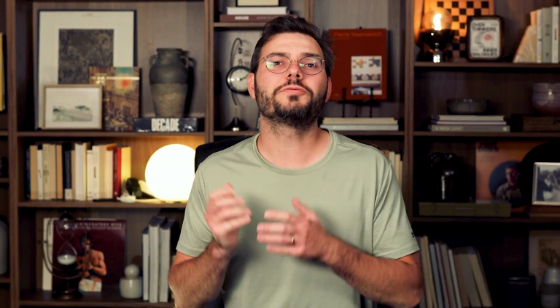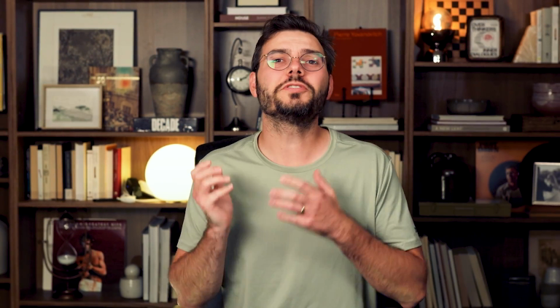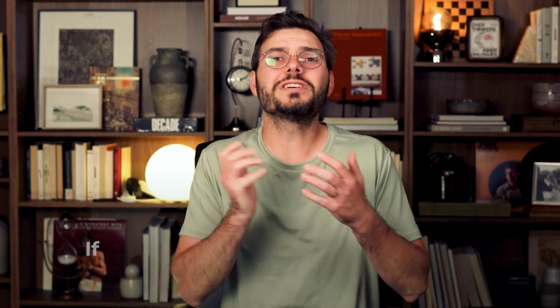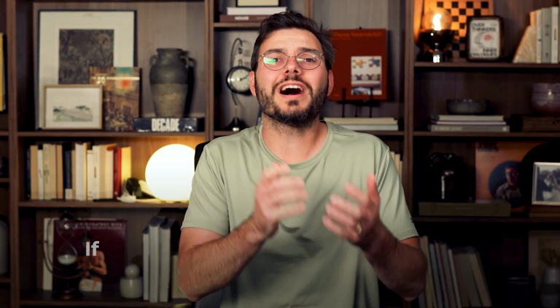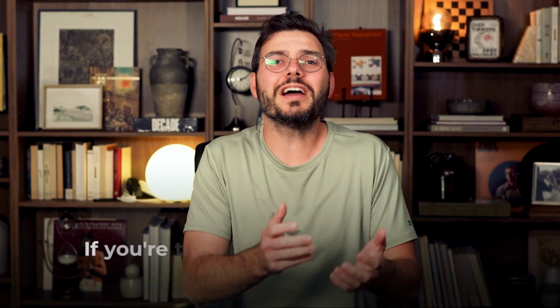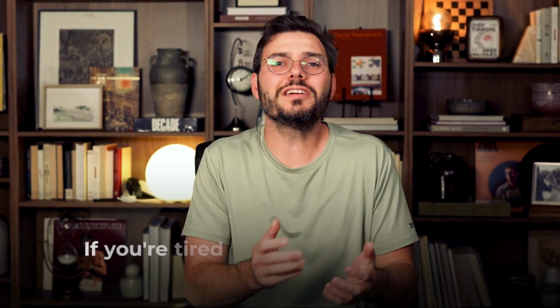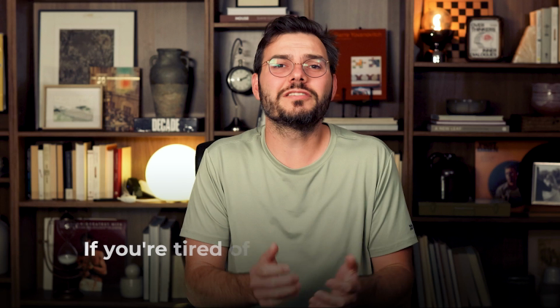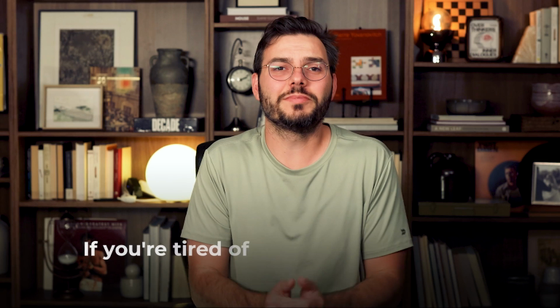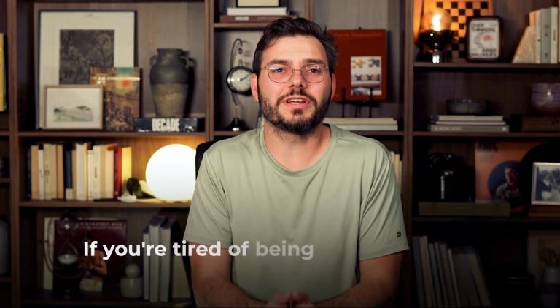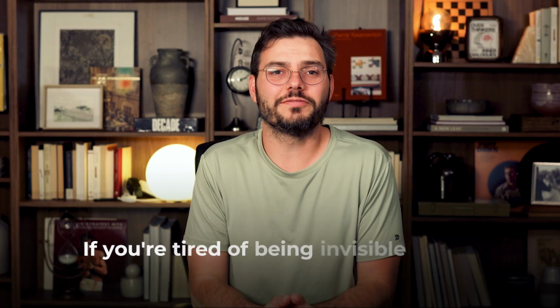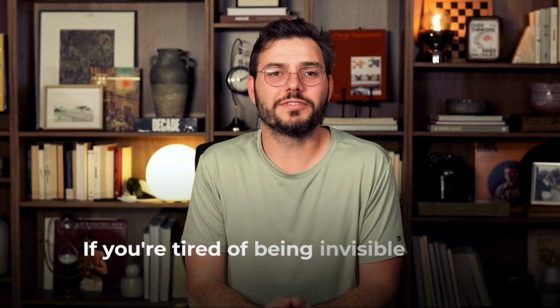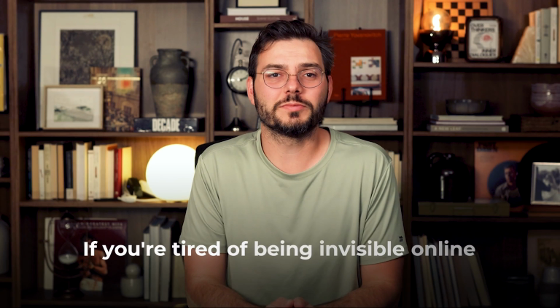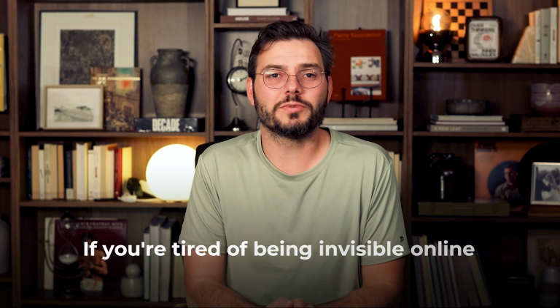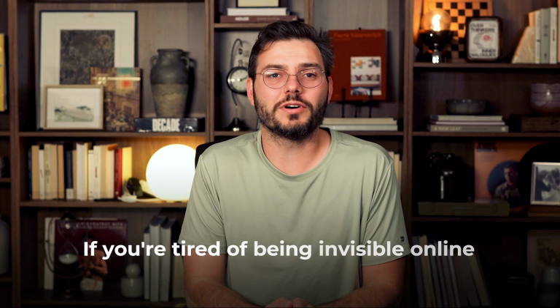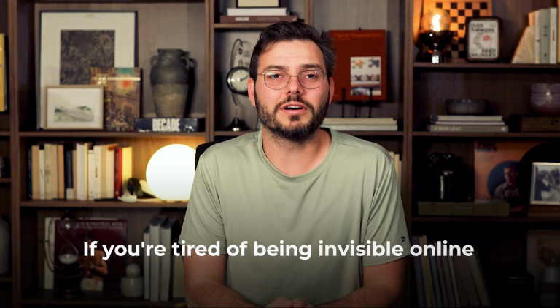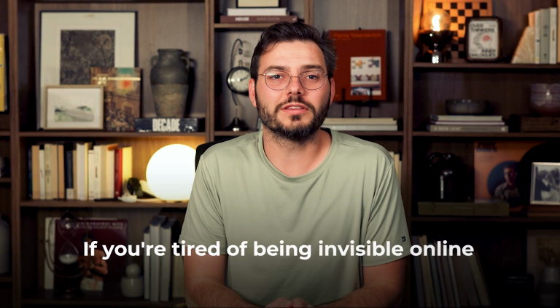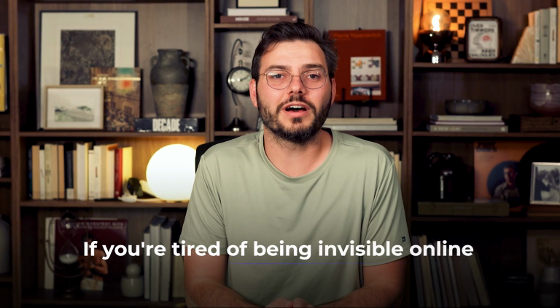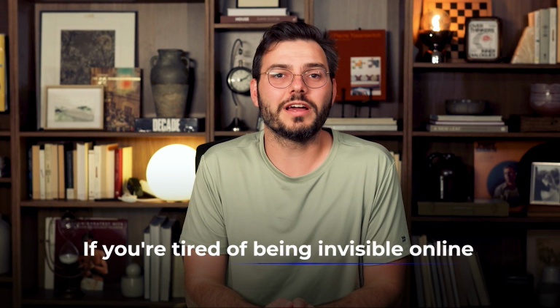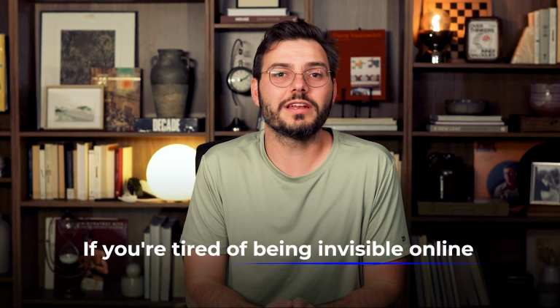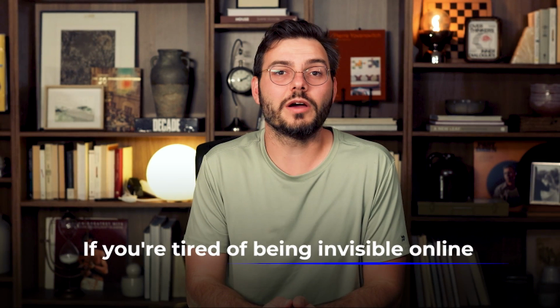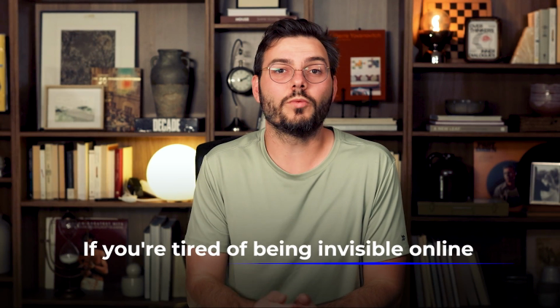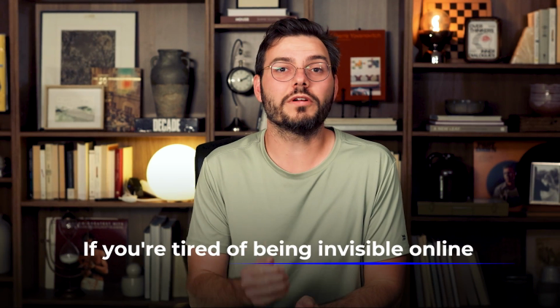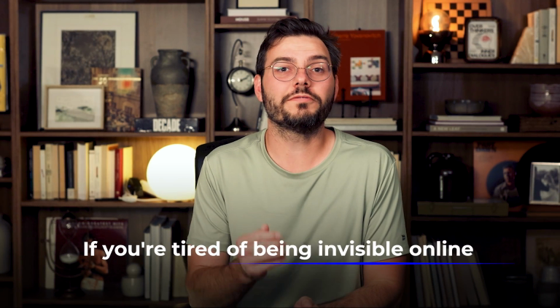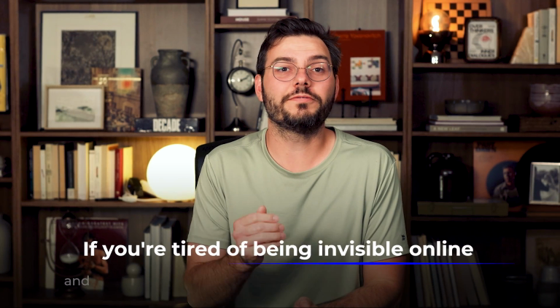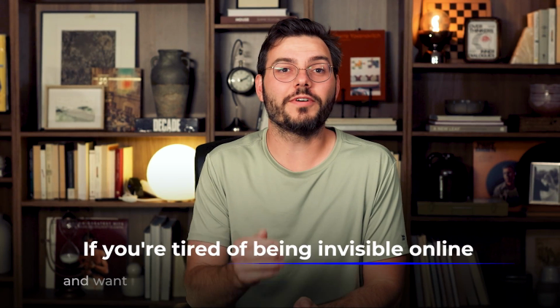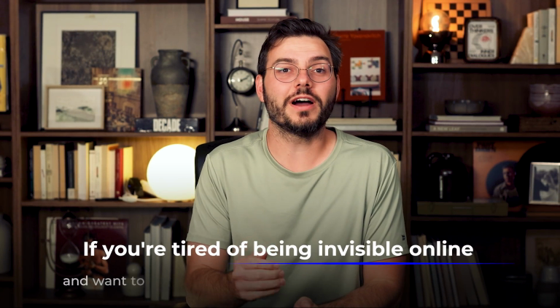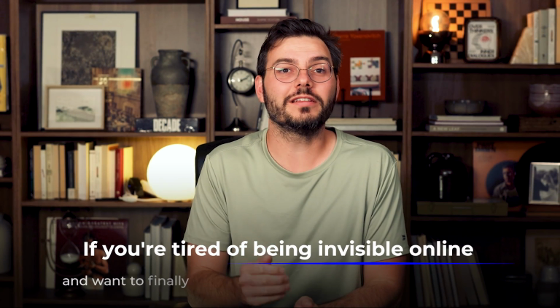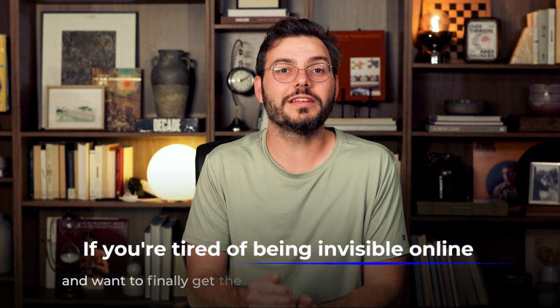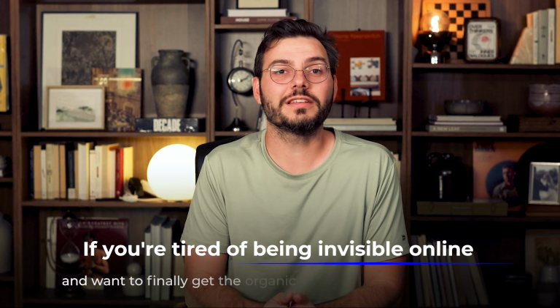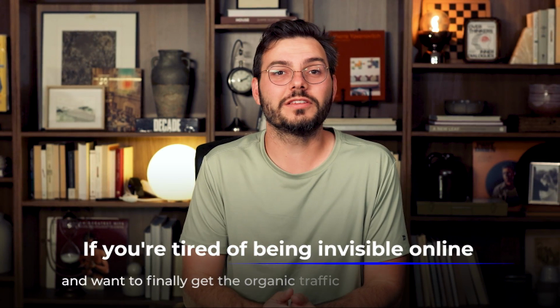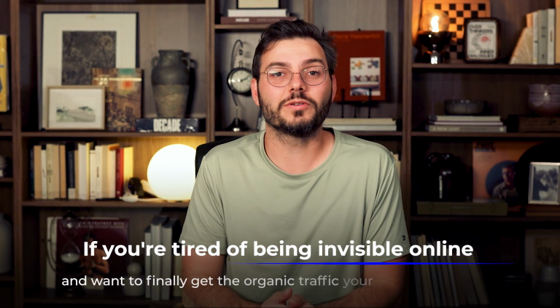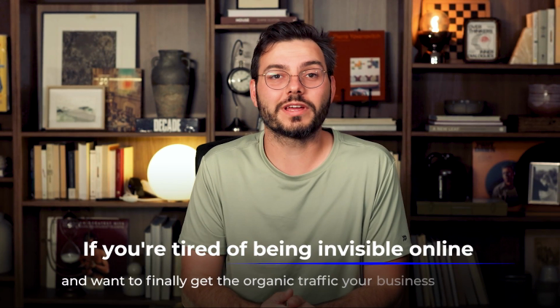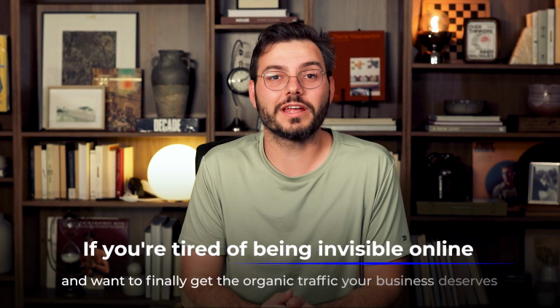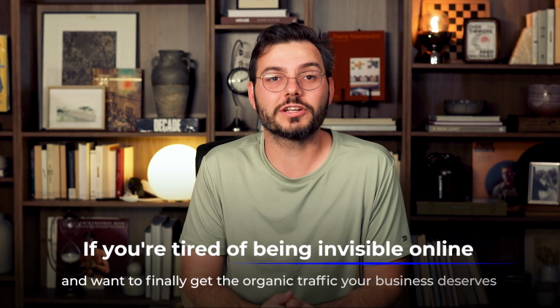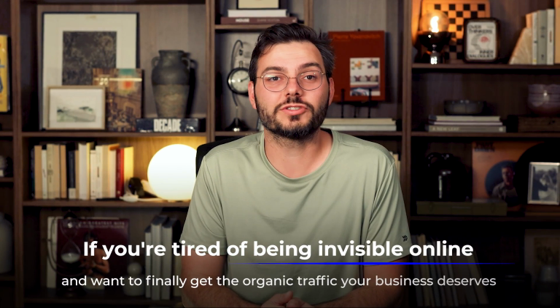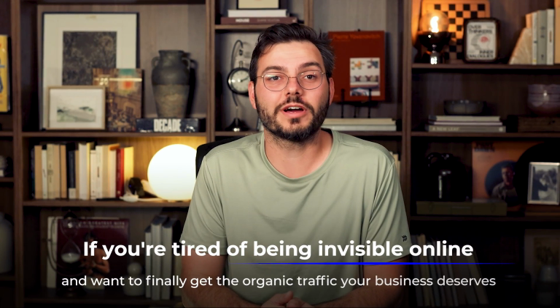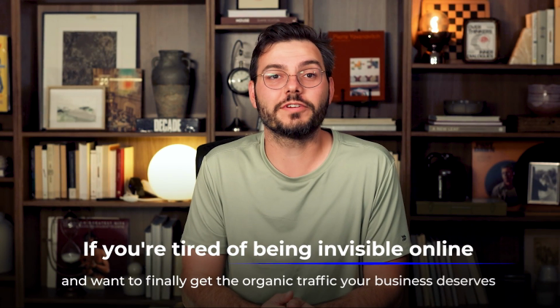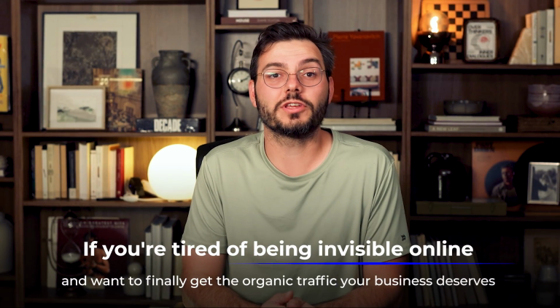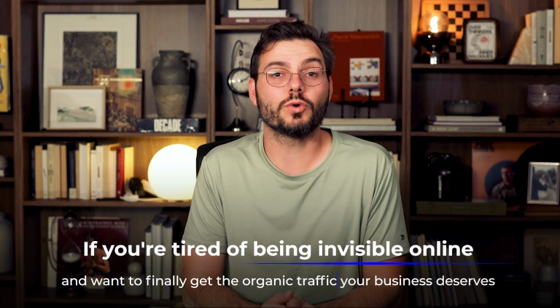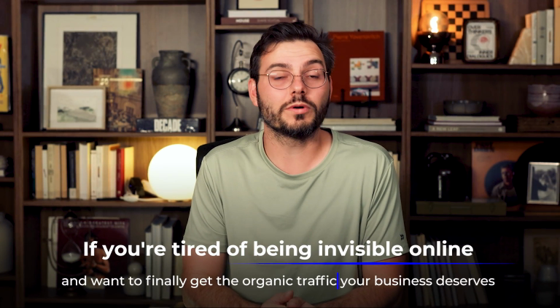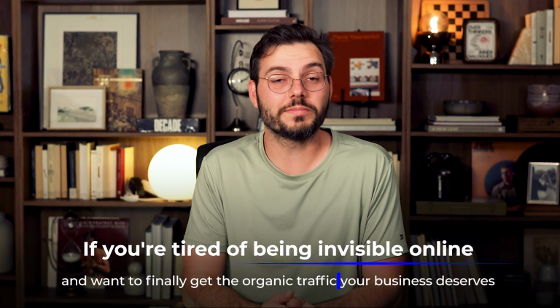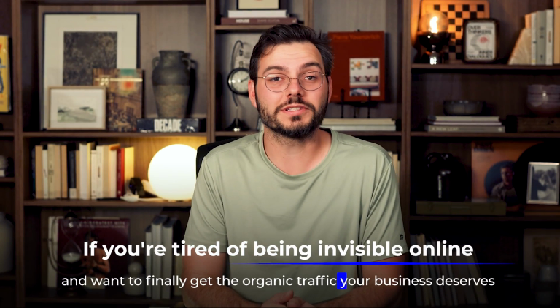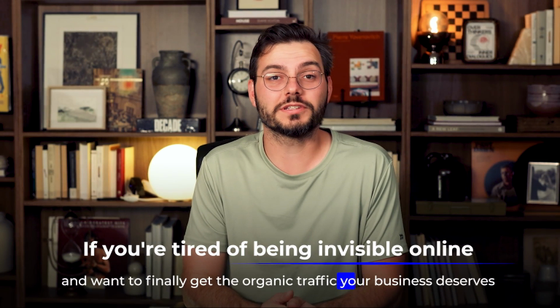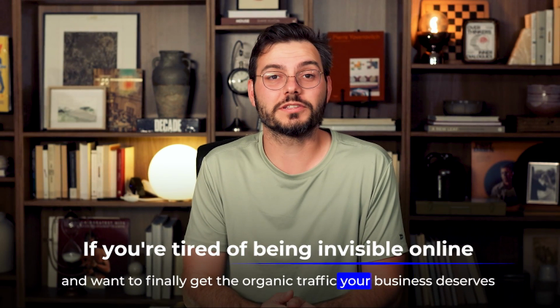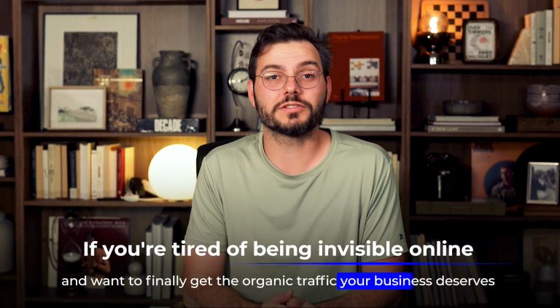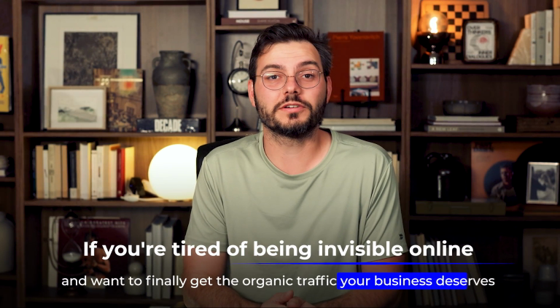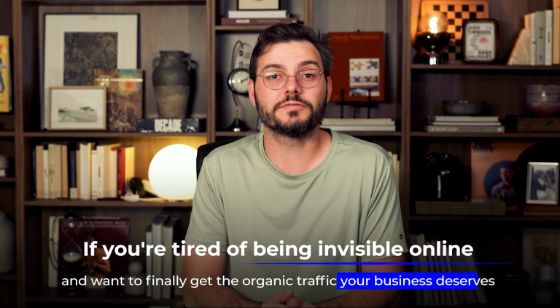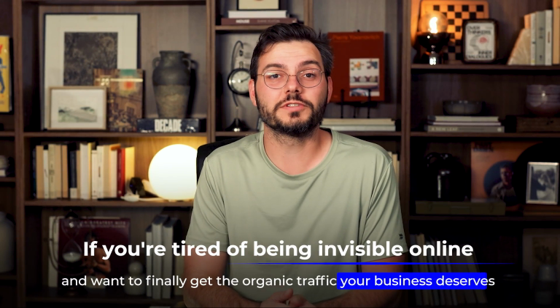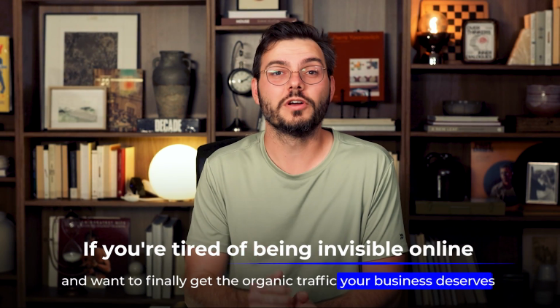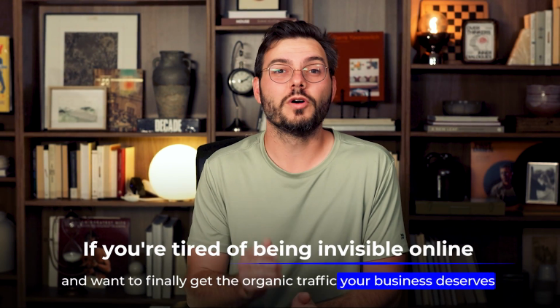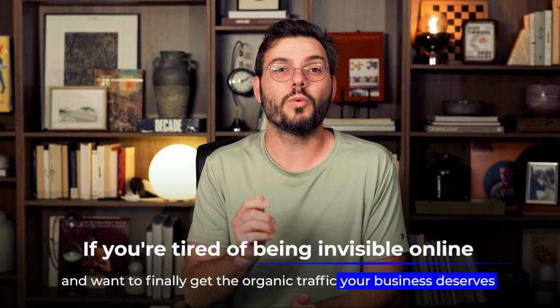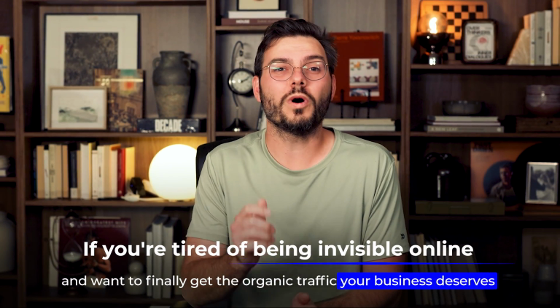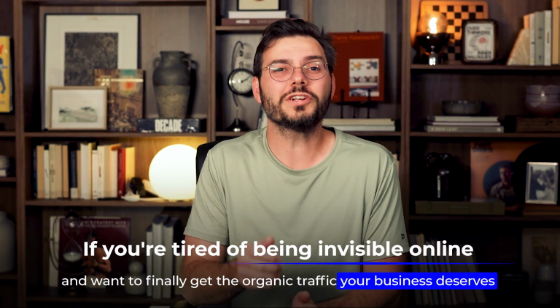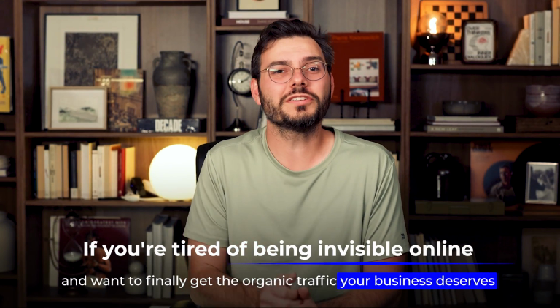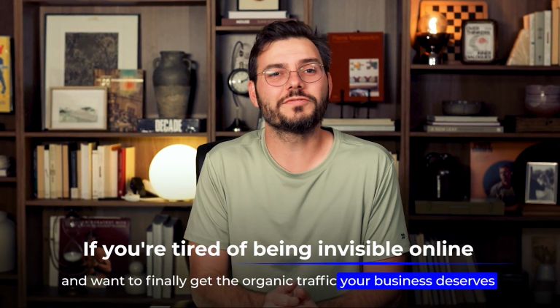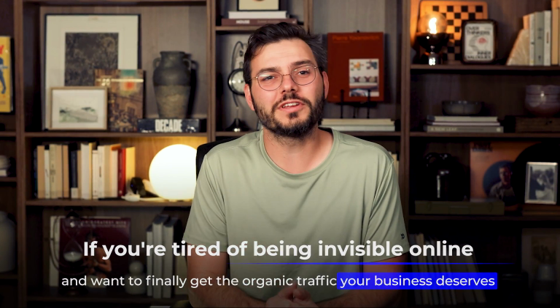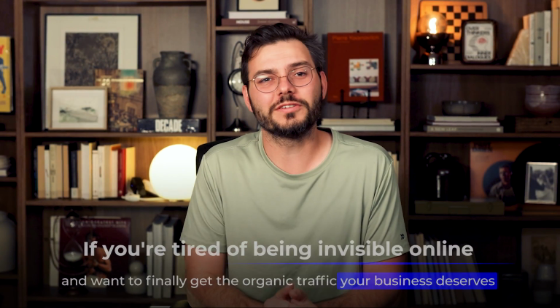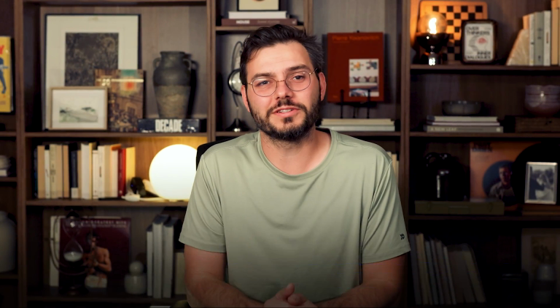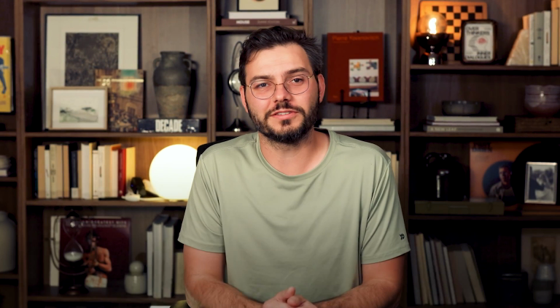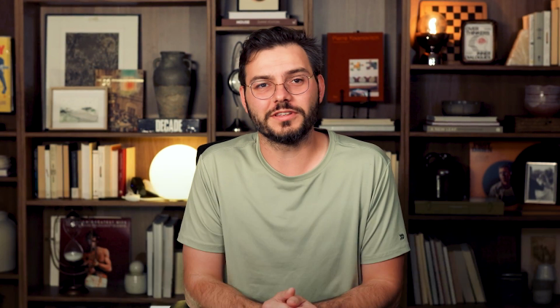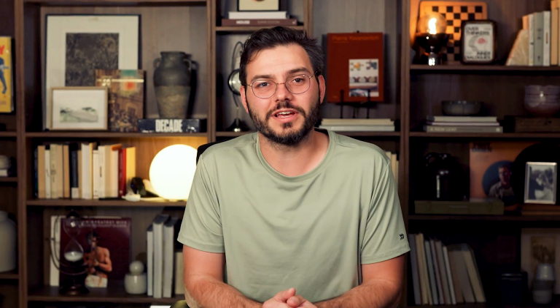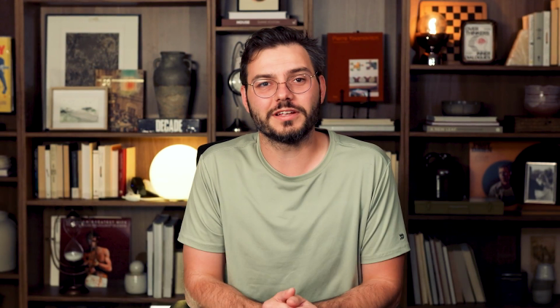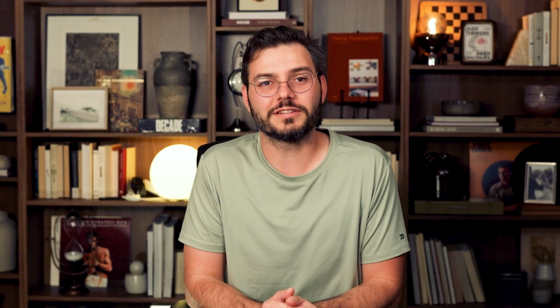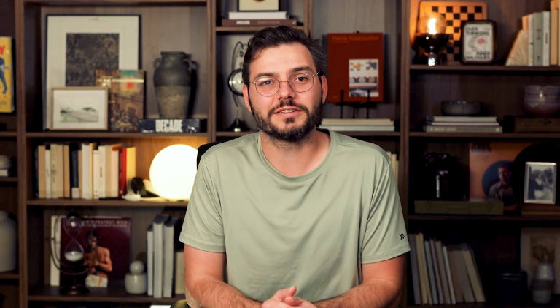So if you're tired of being invisible online and want to finally get the organic traffic your business deserves, watch this video until the end.